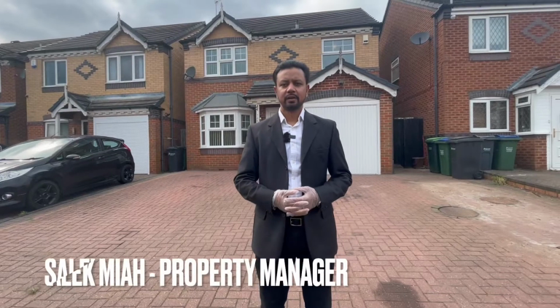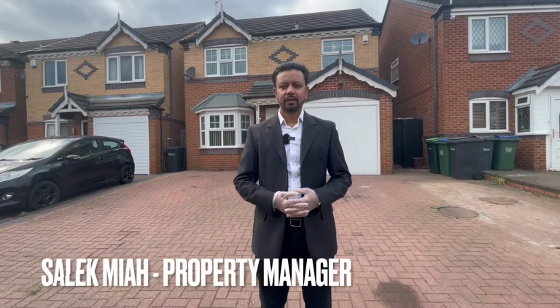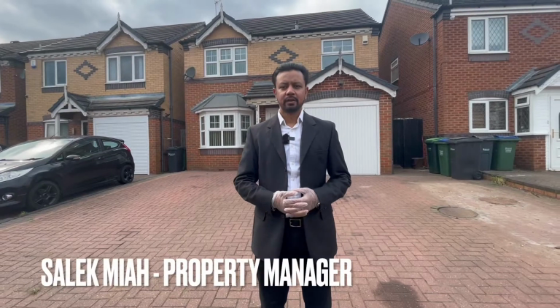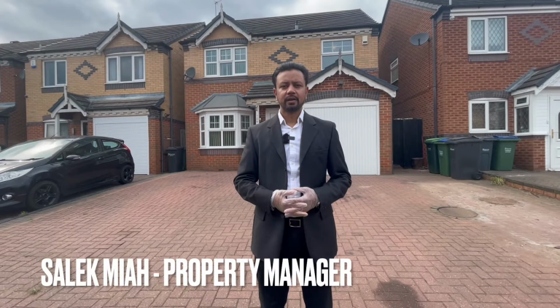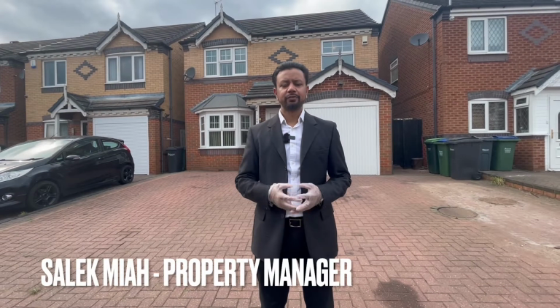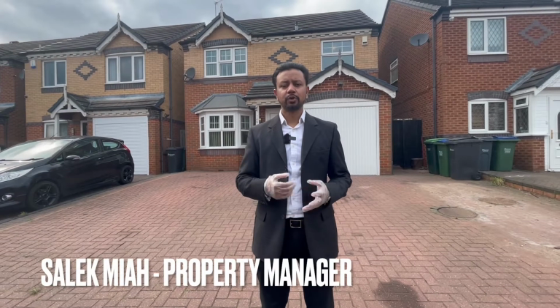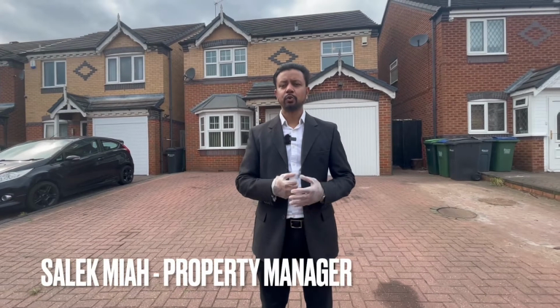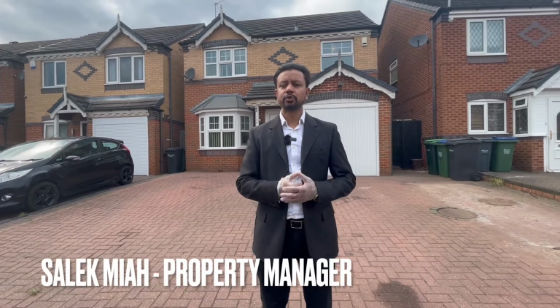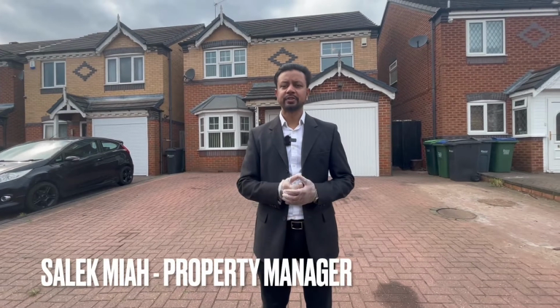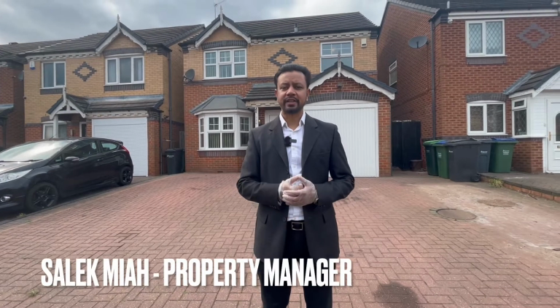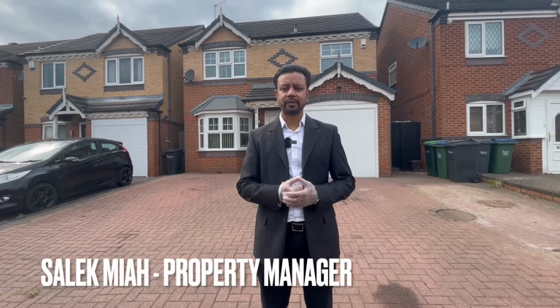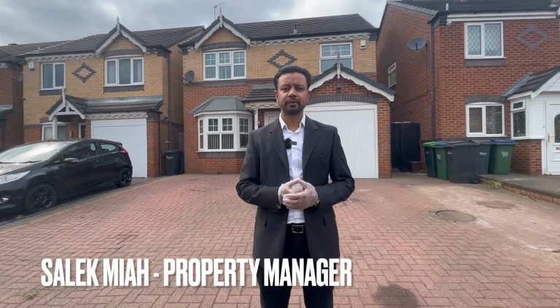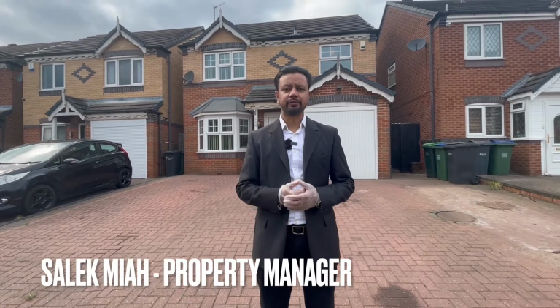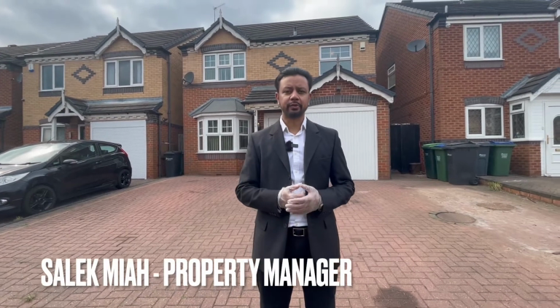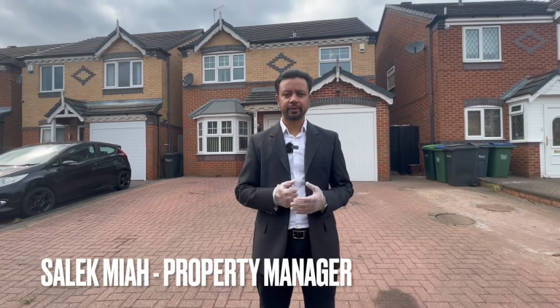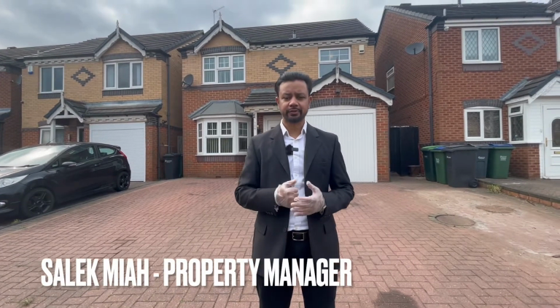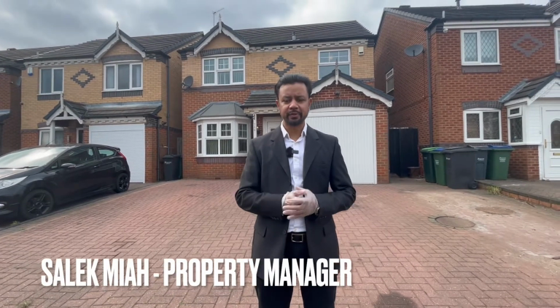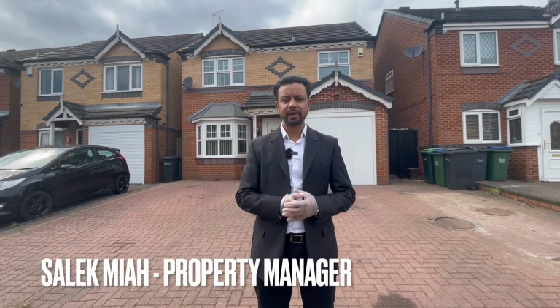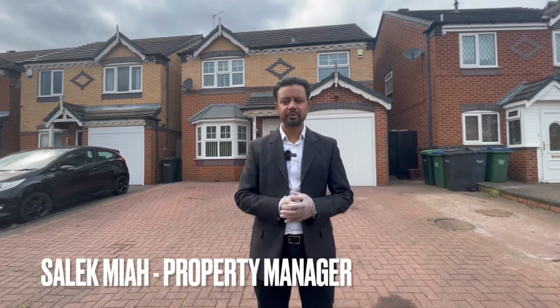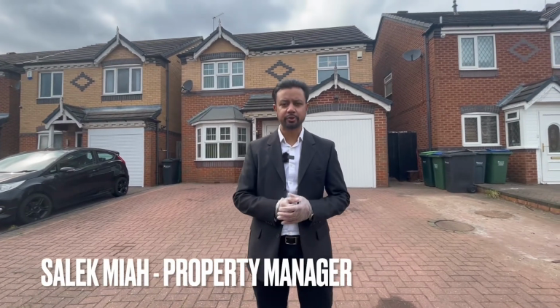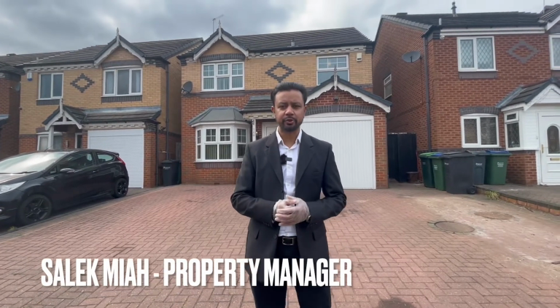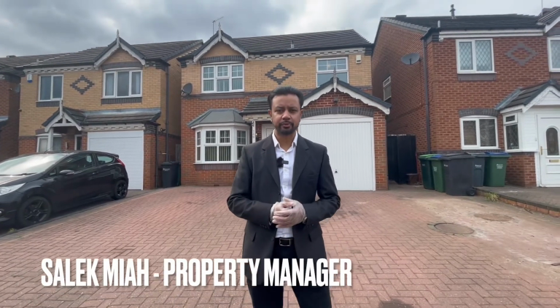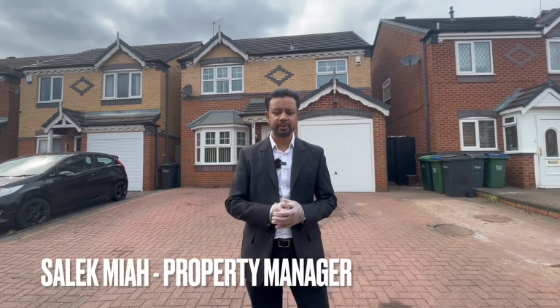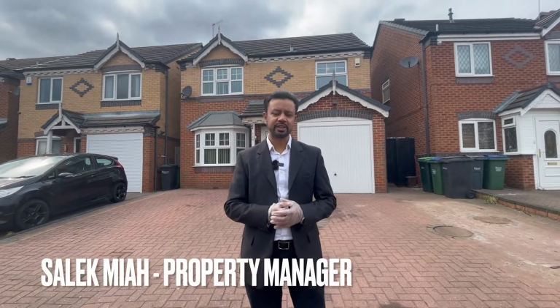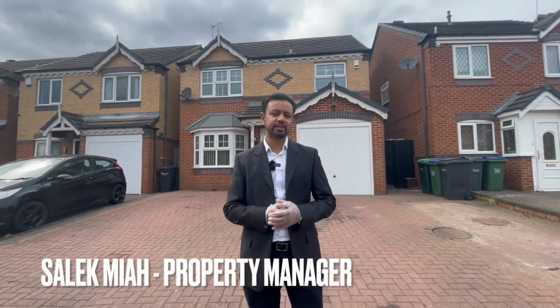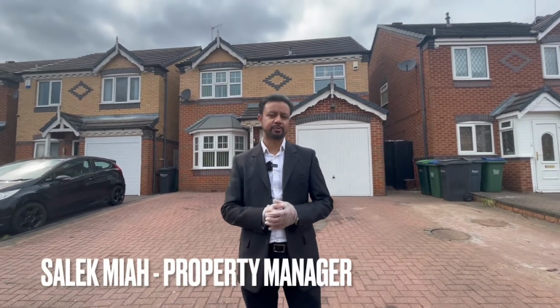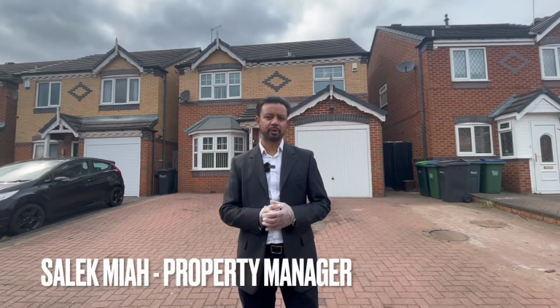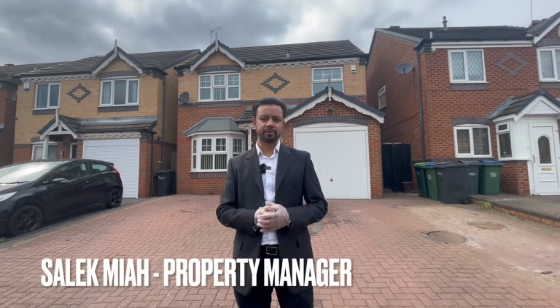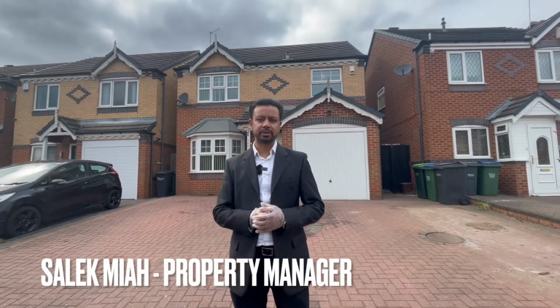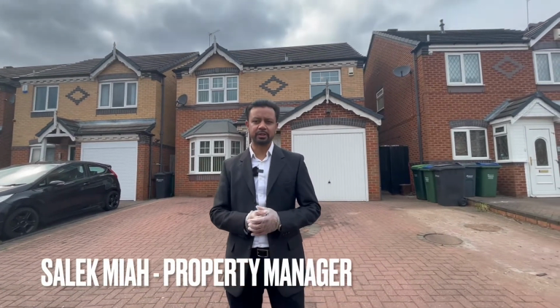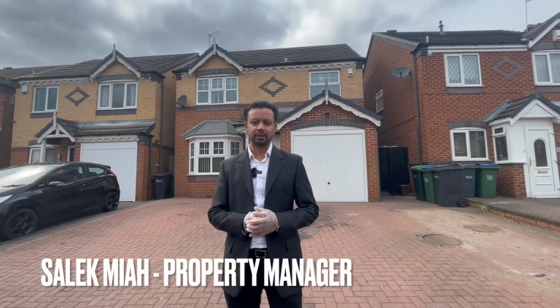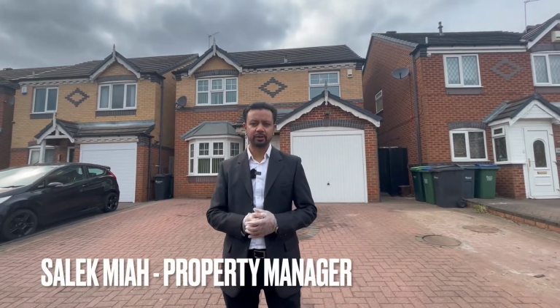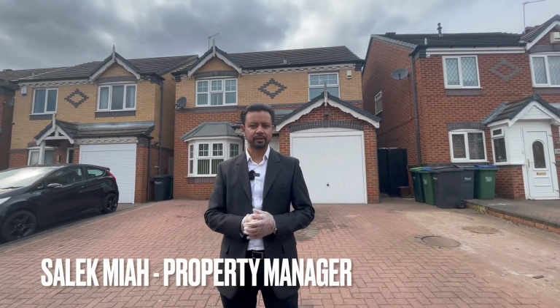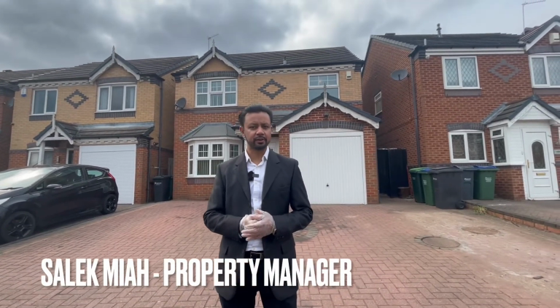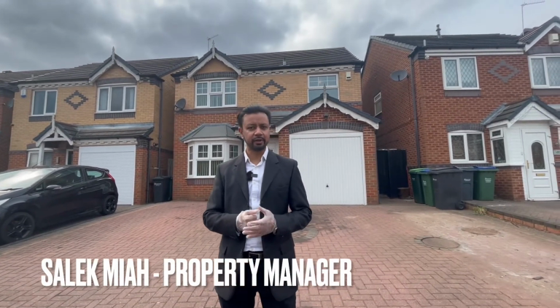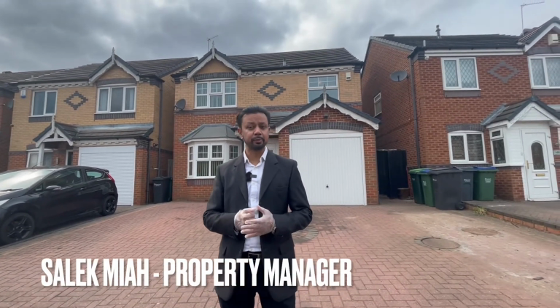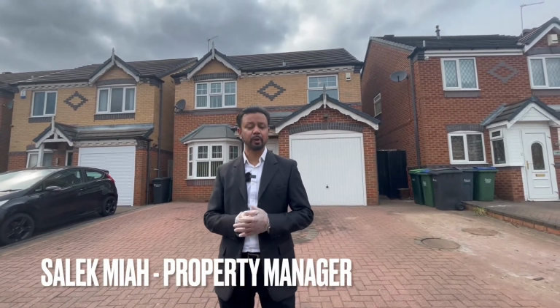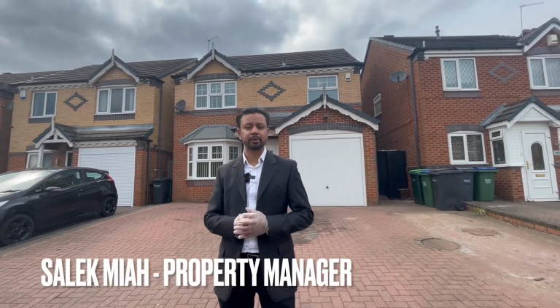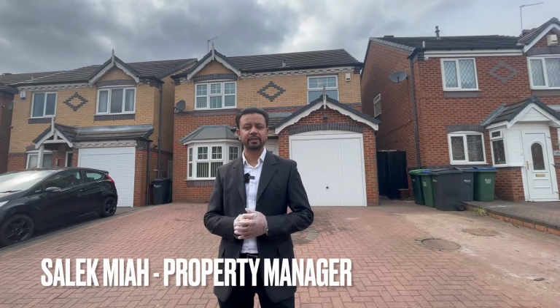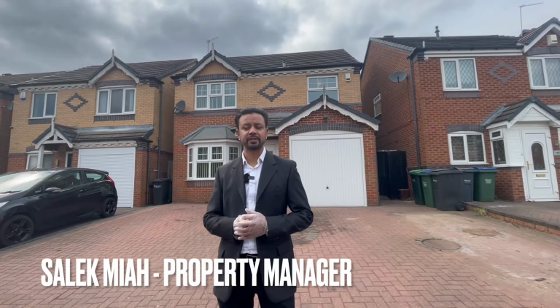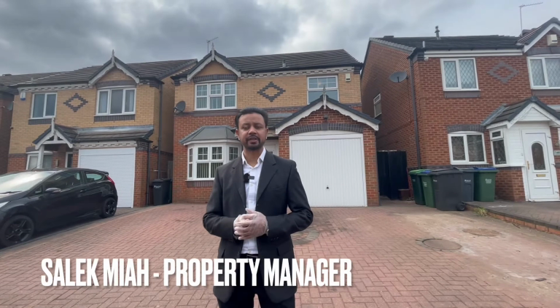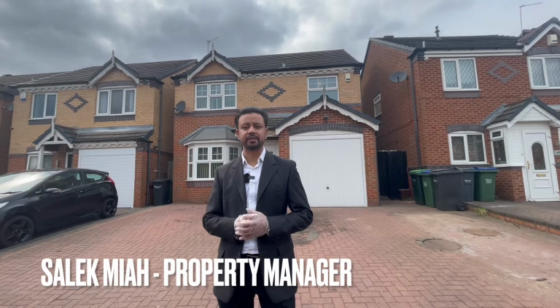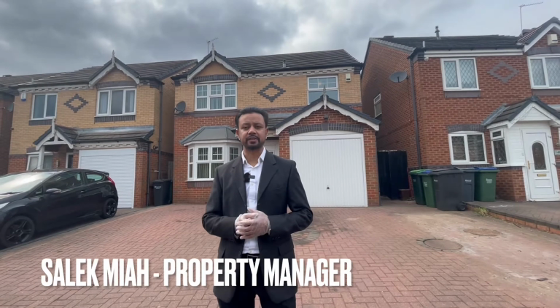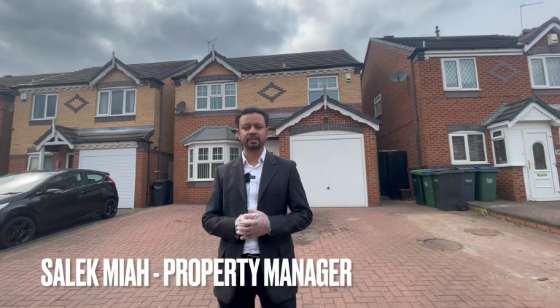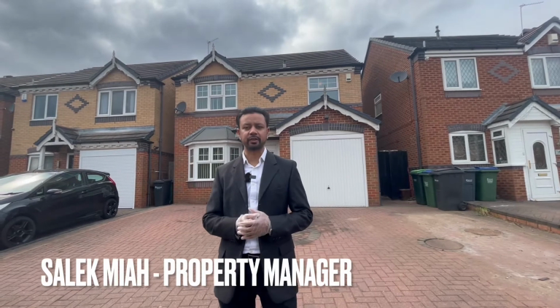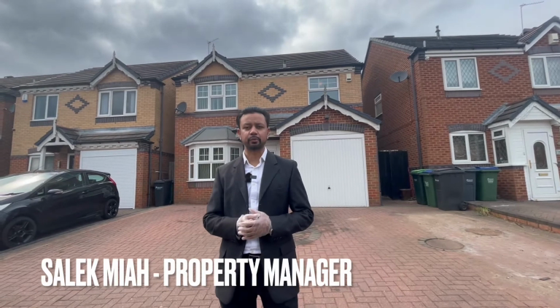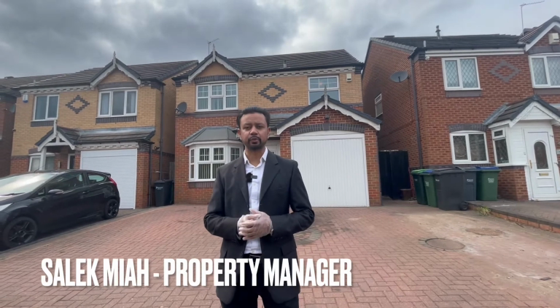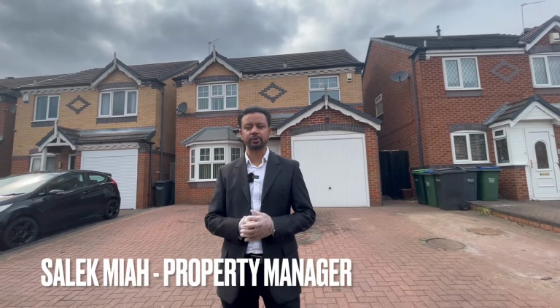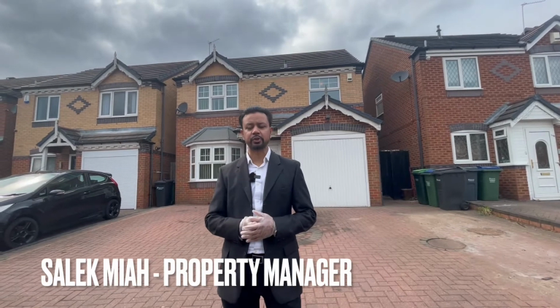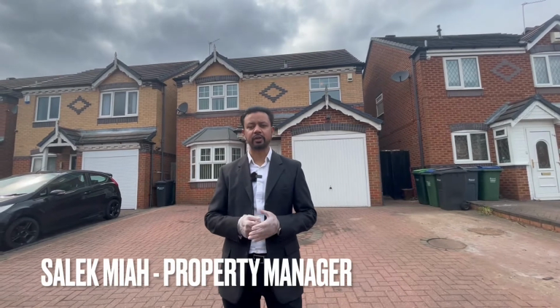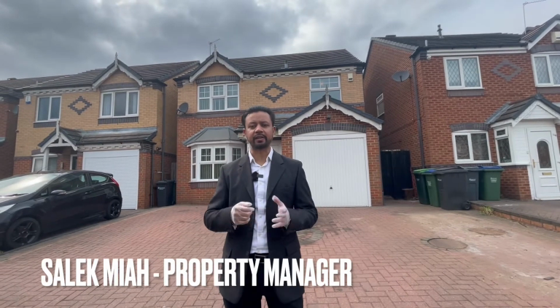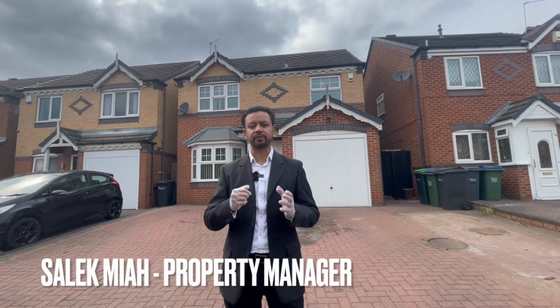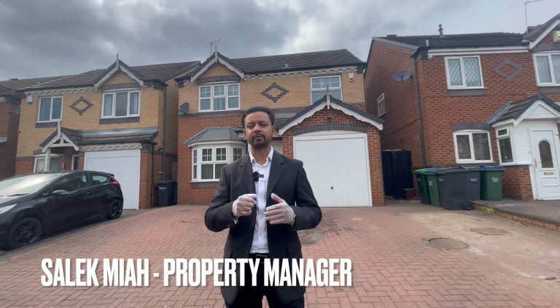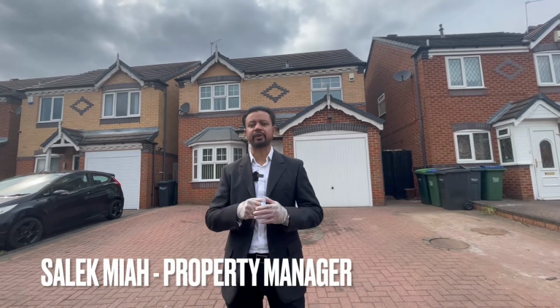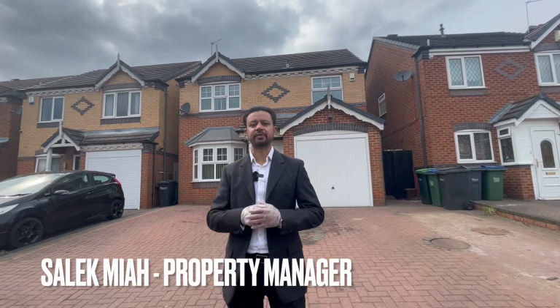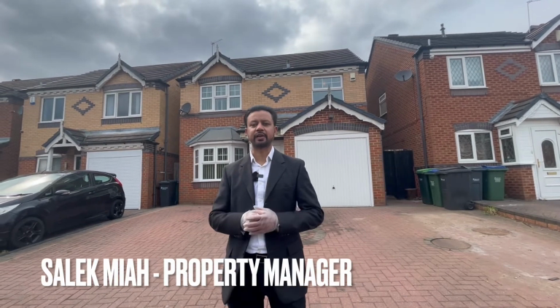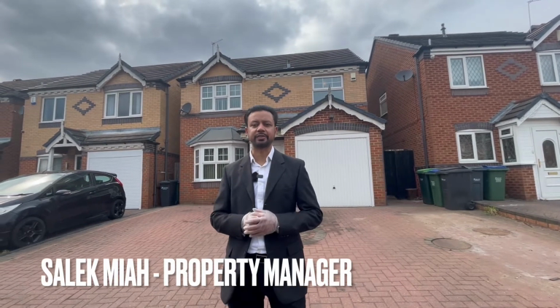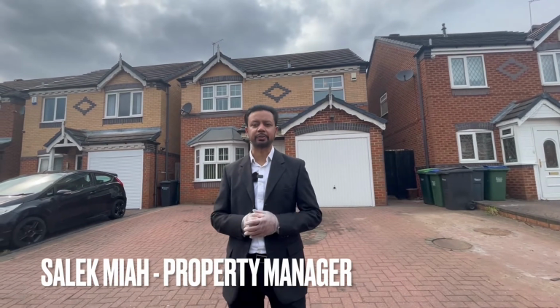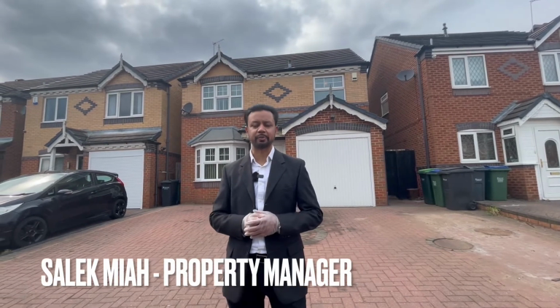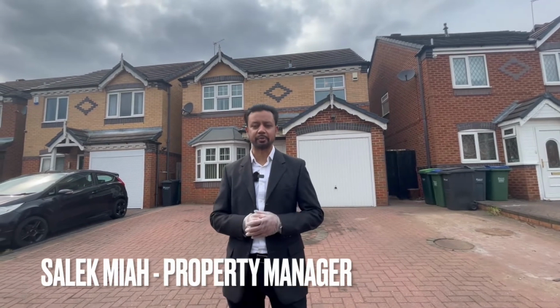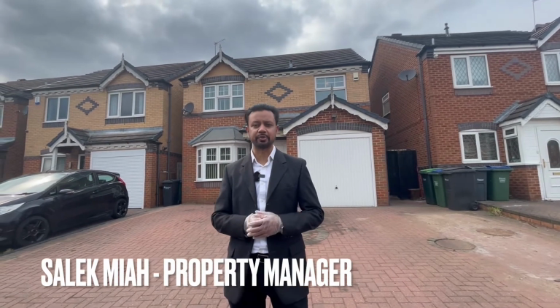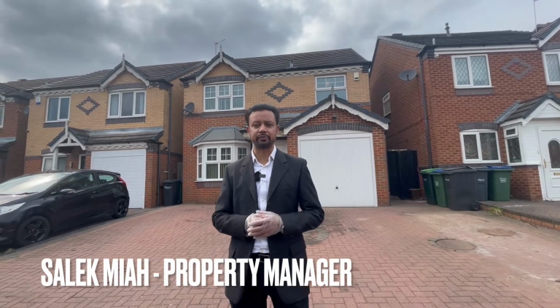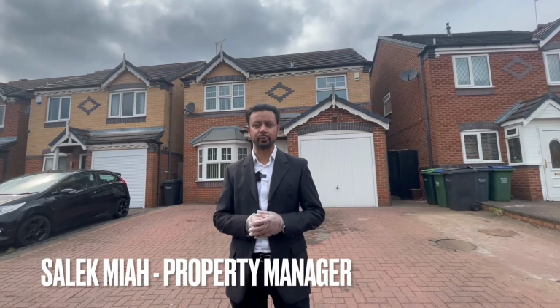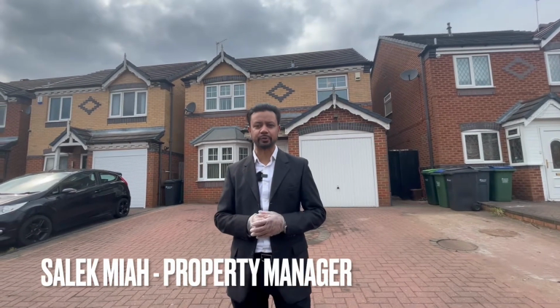If you're a Walsall tenant looking for a three-bedroom detached property on a very popular estate in South Walsall, I think we found the ideal property for you.